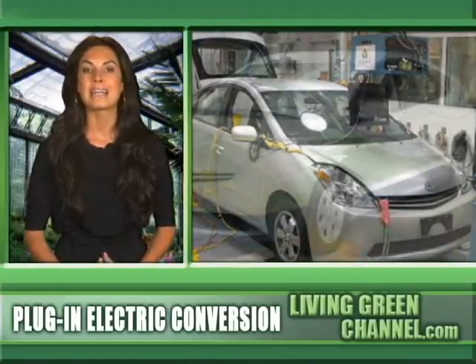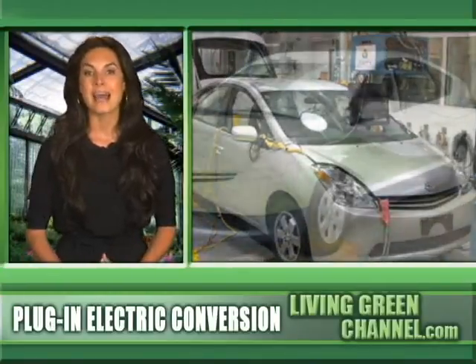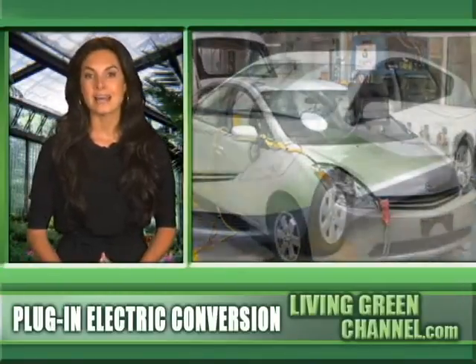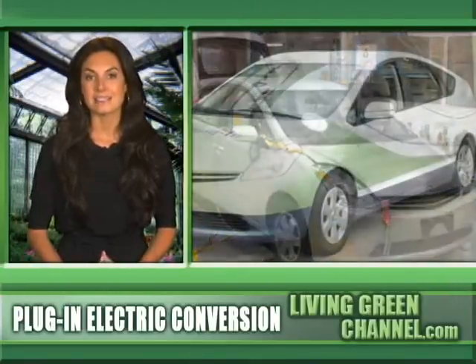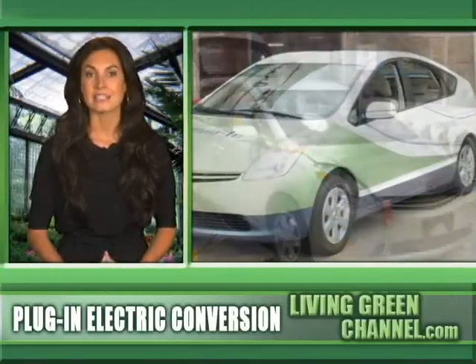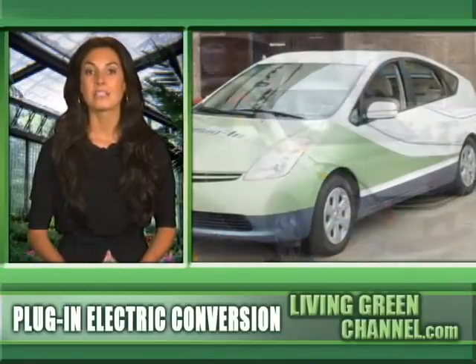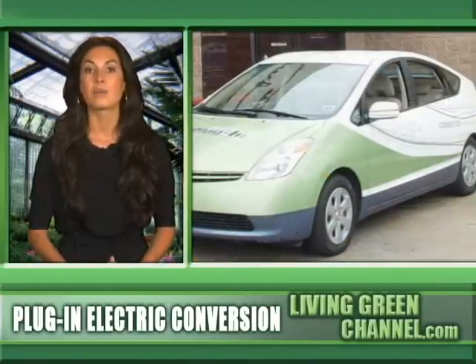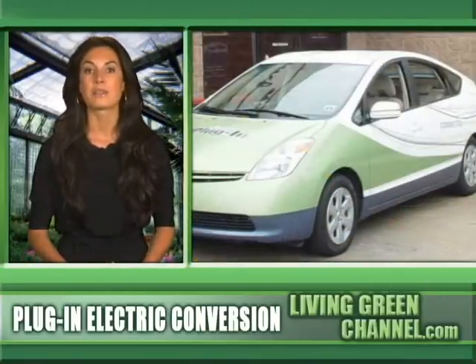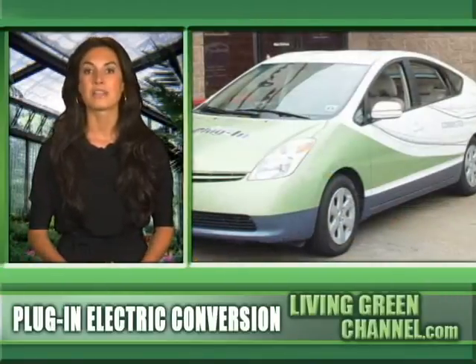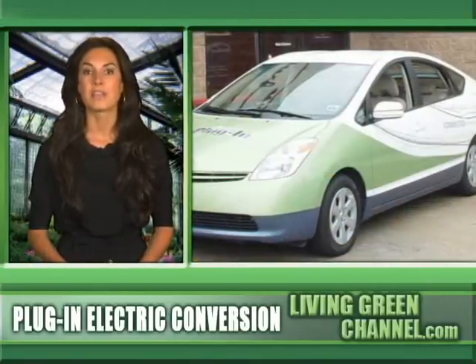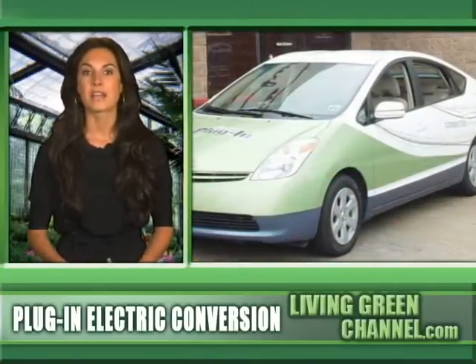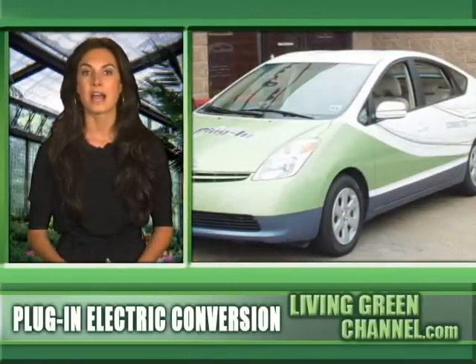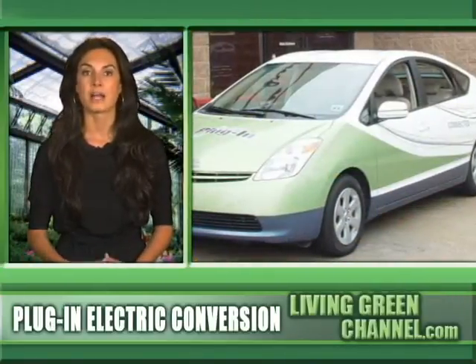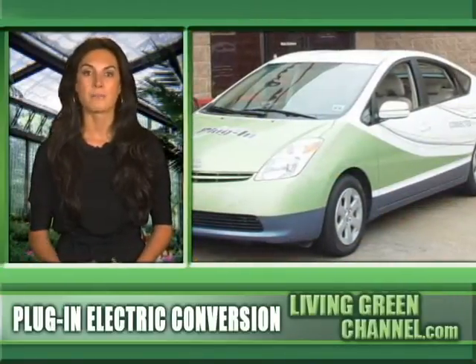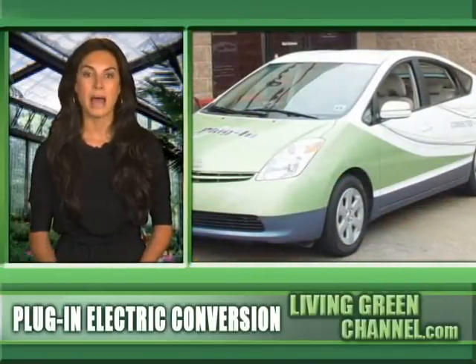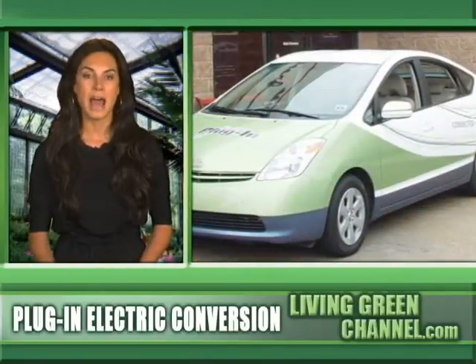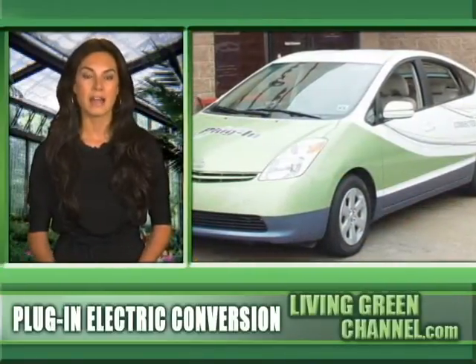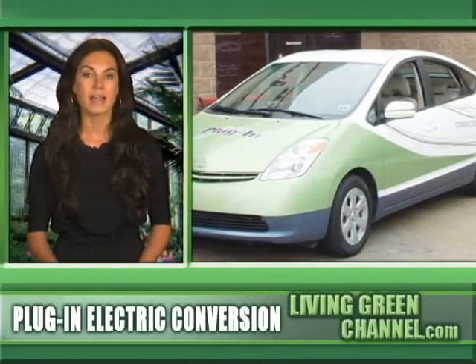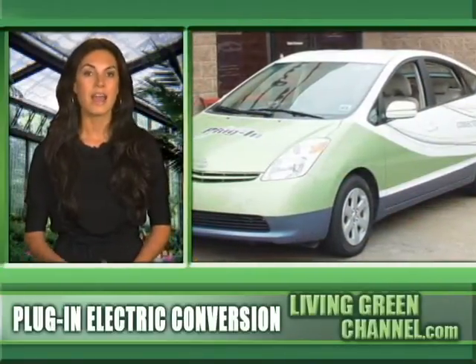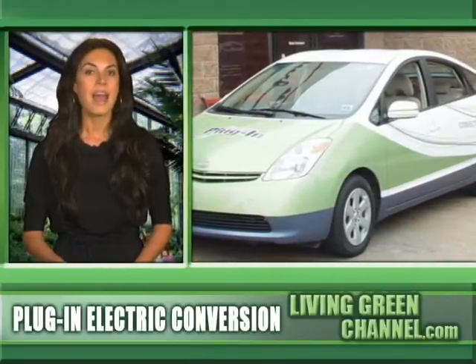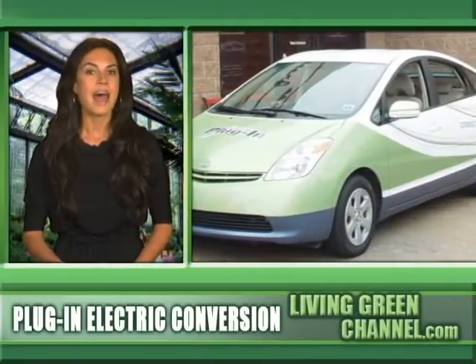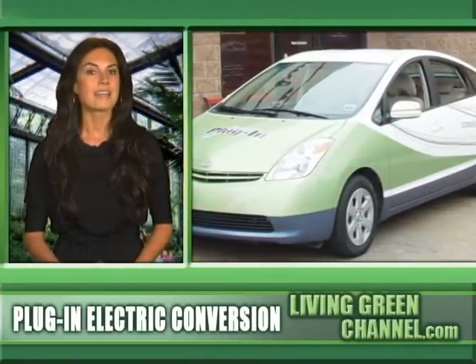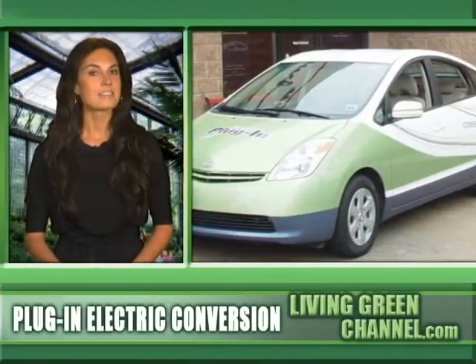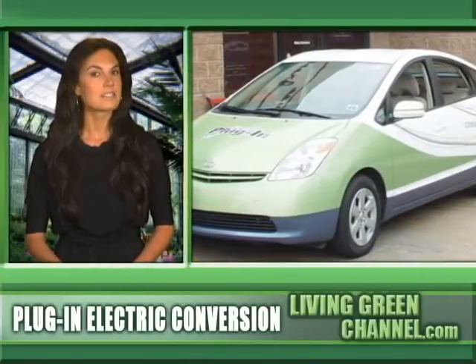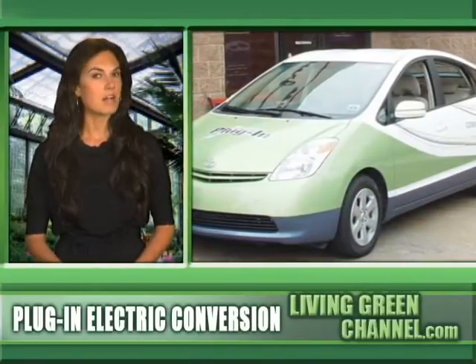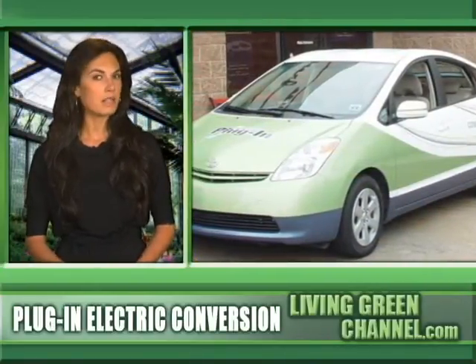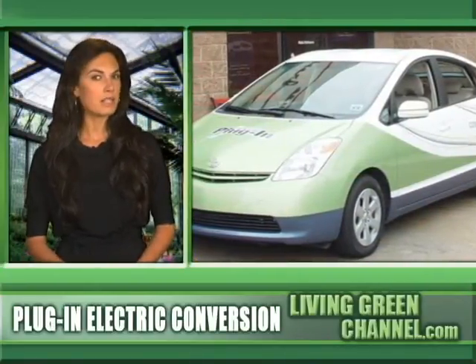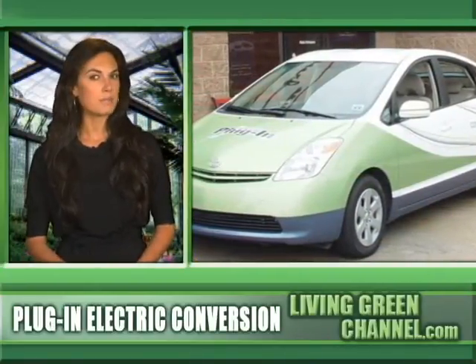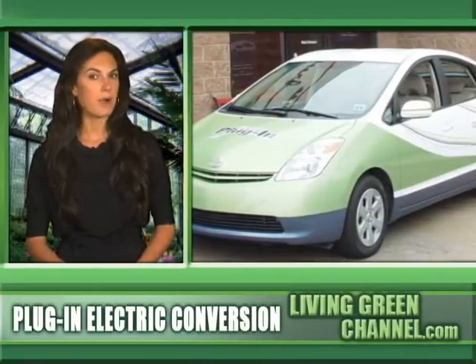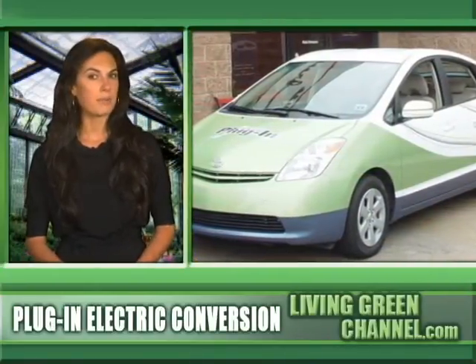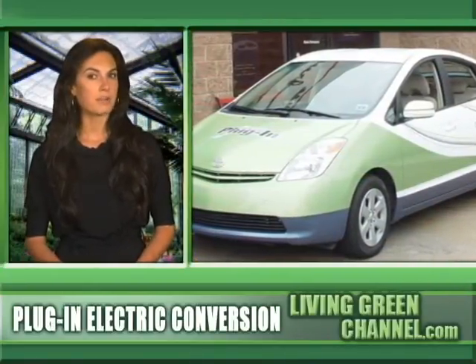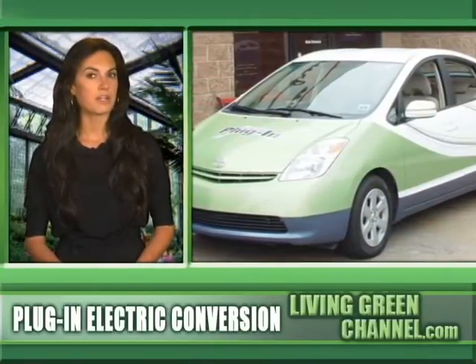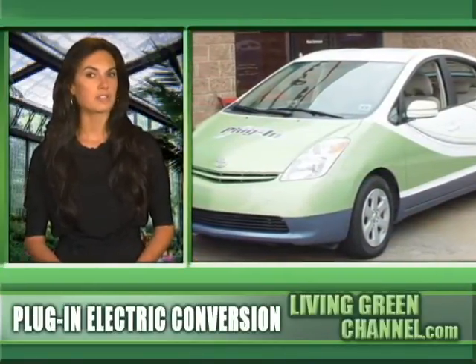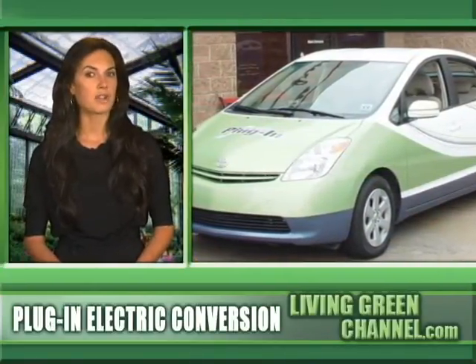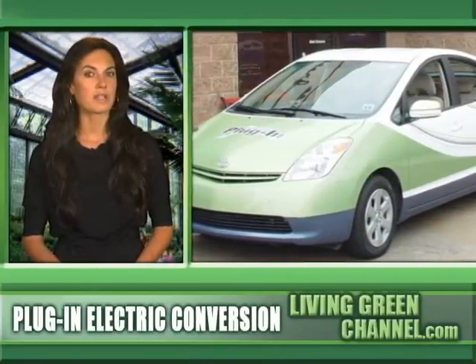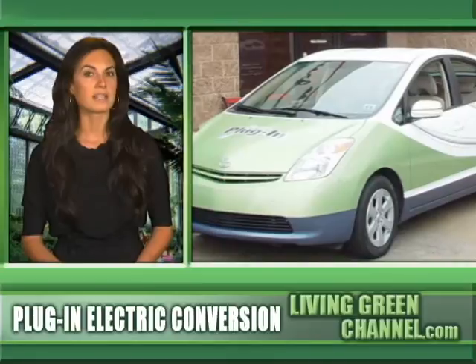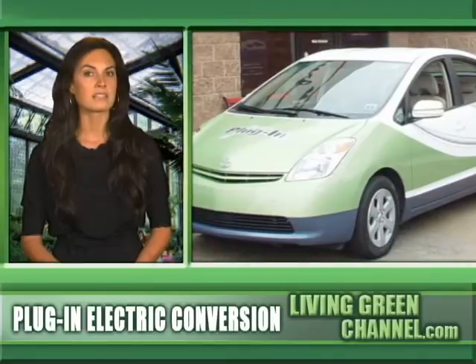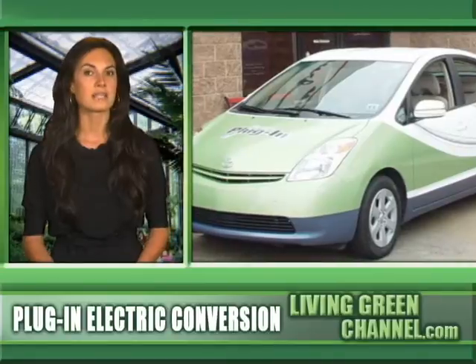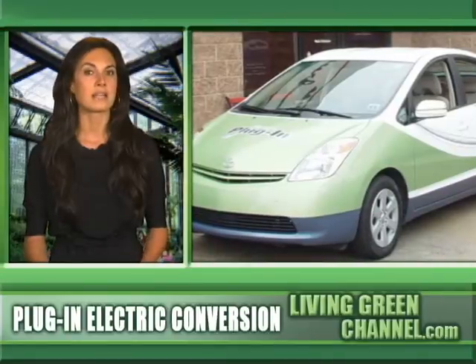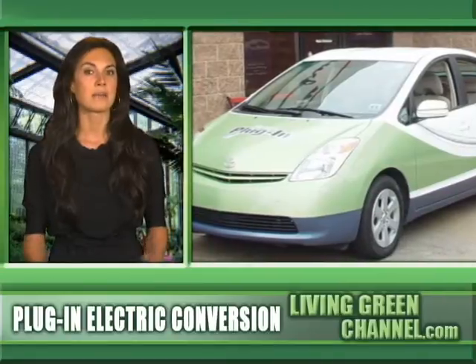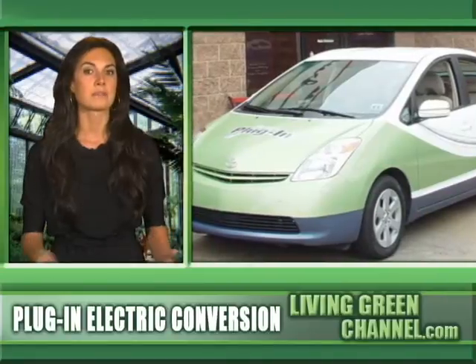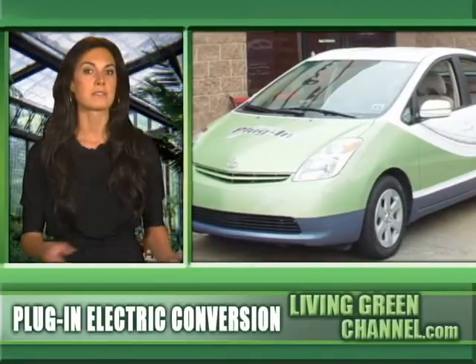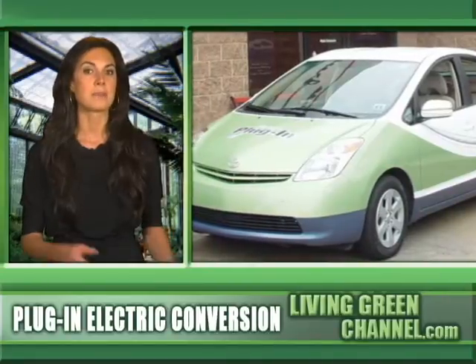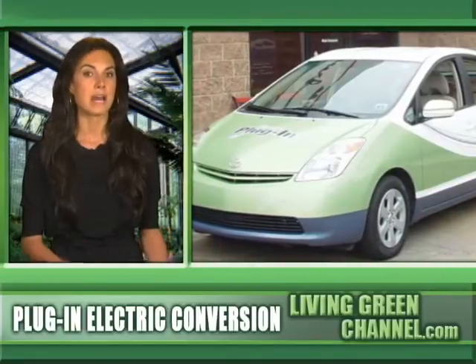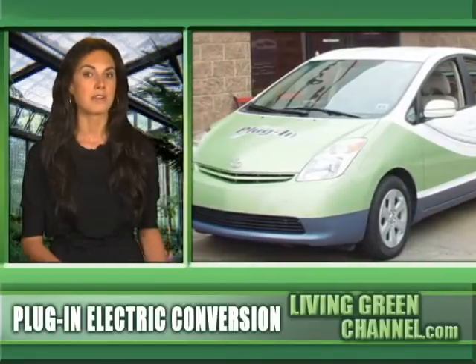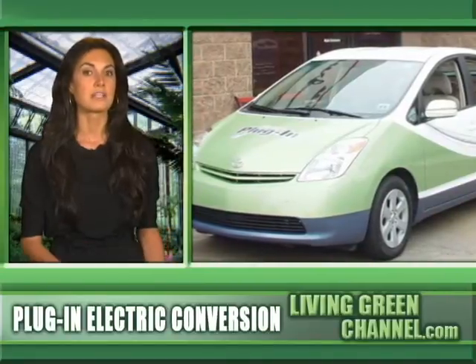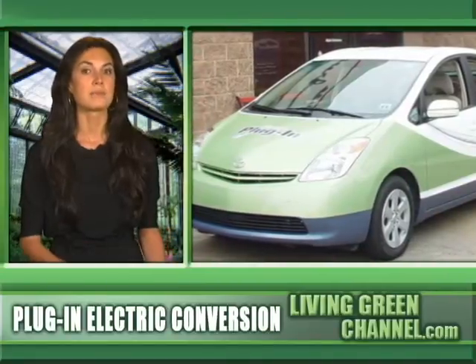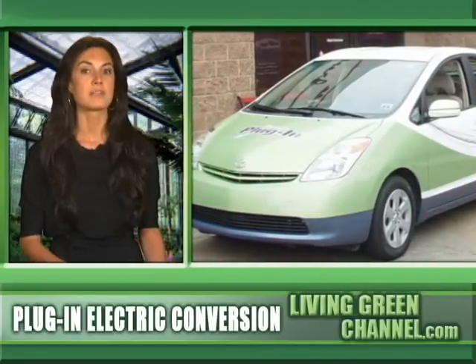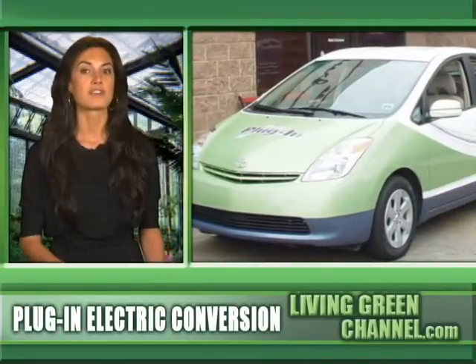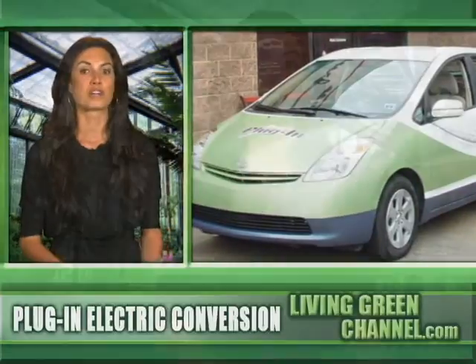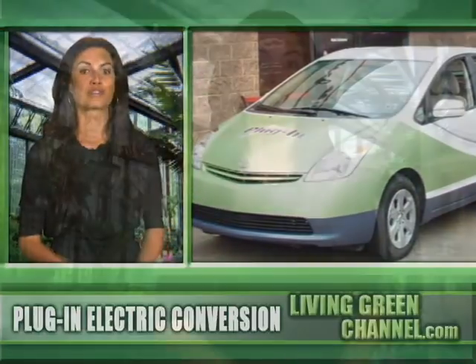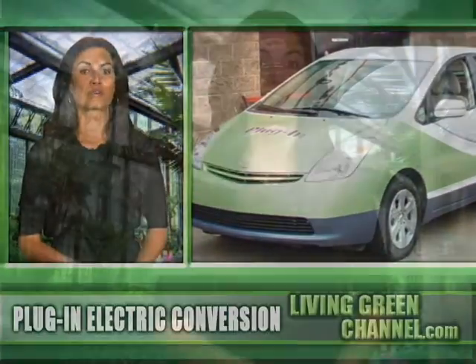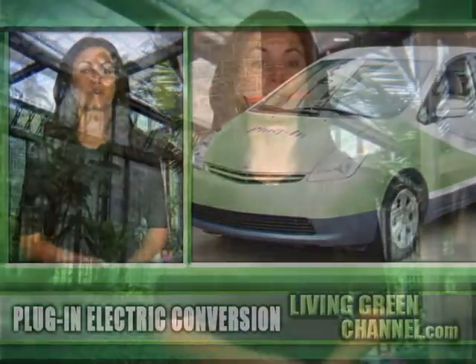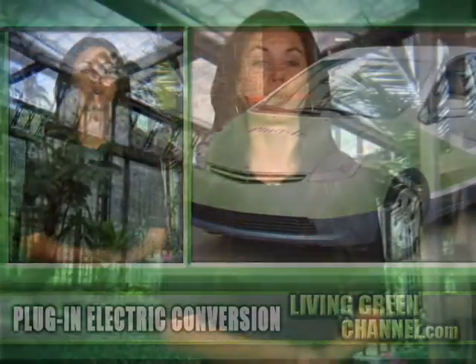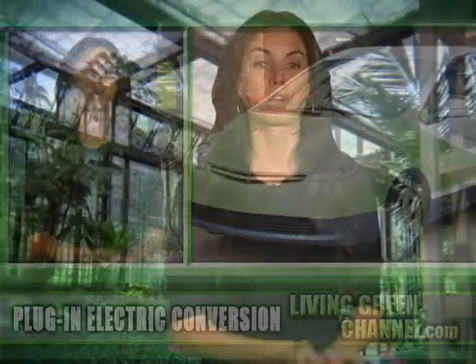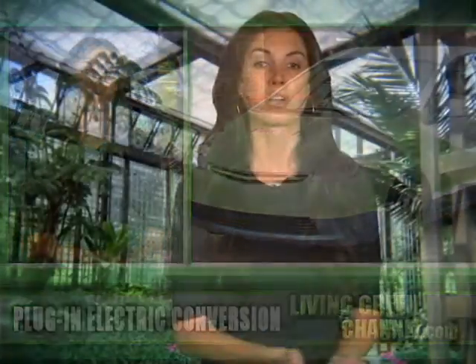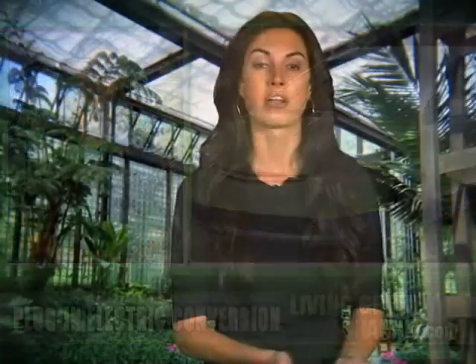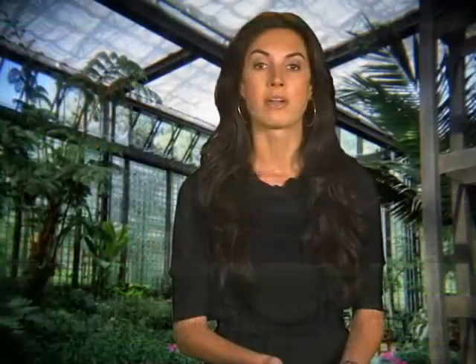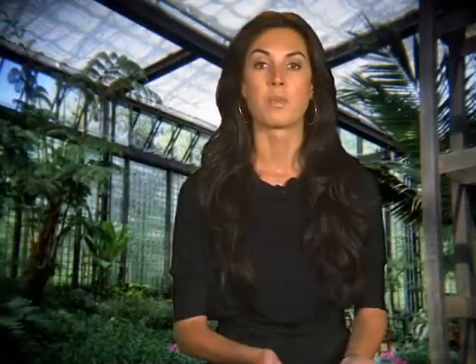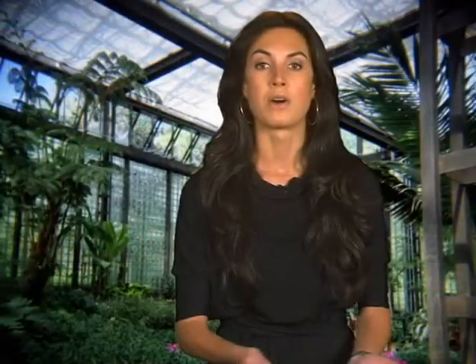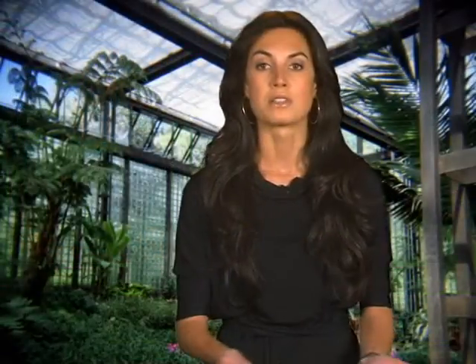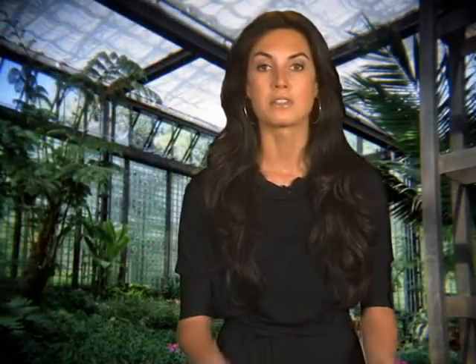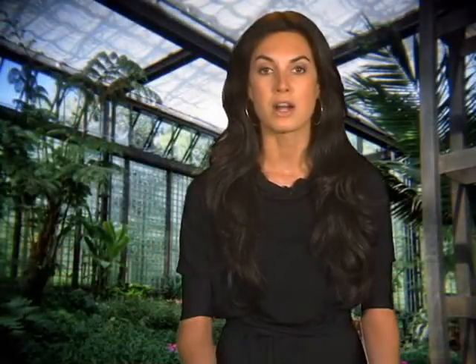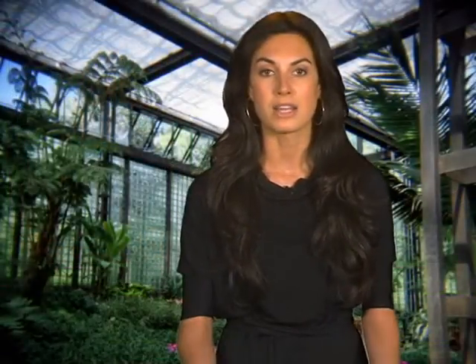The conversions involve the replacement of the hybrid's battery with a lead-acid or lithium-ion pack and installing the proper electronics that enables the battery to be charged from an ordinary wall socket.